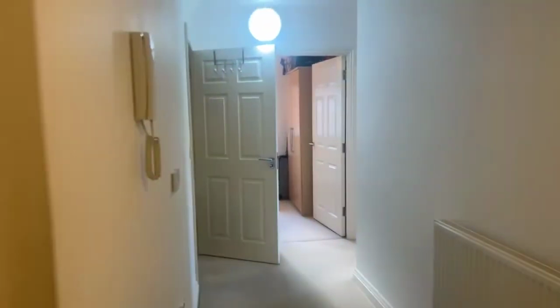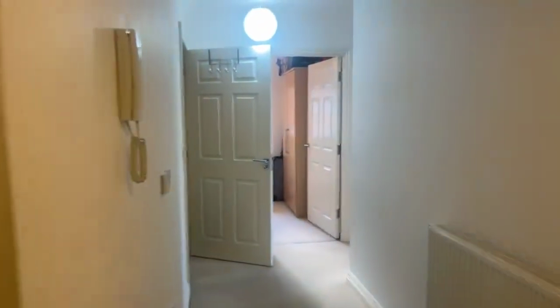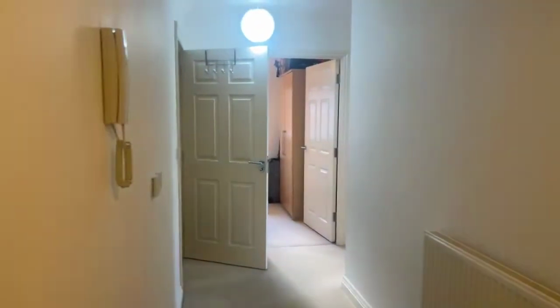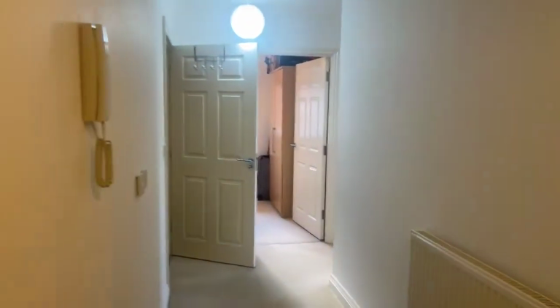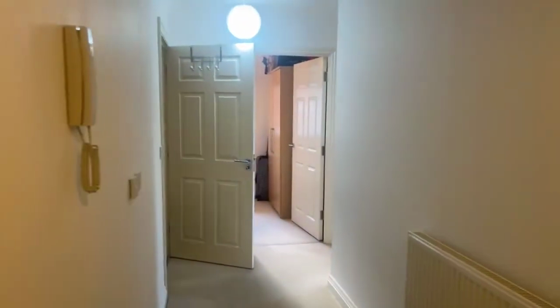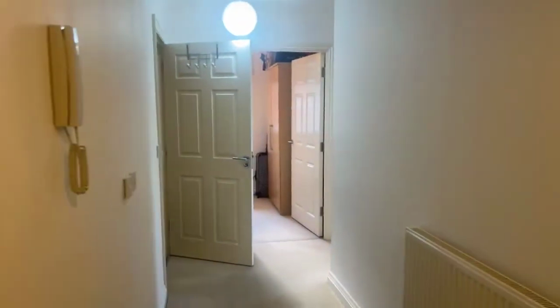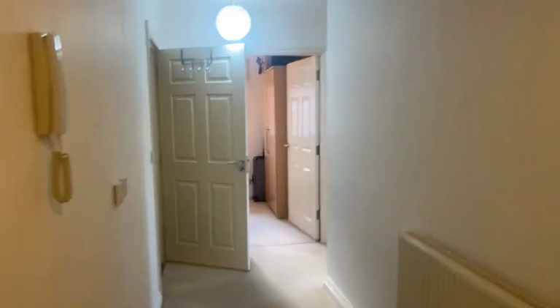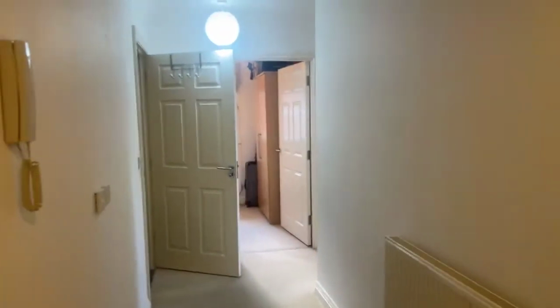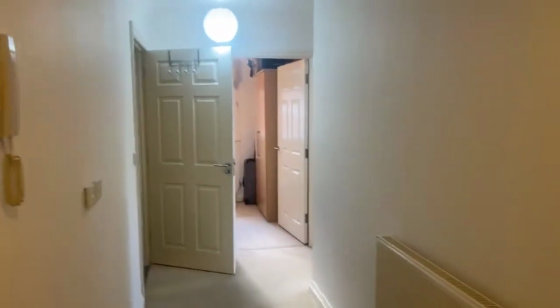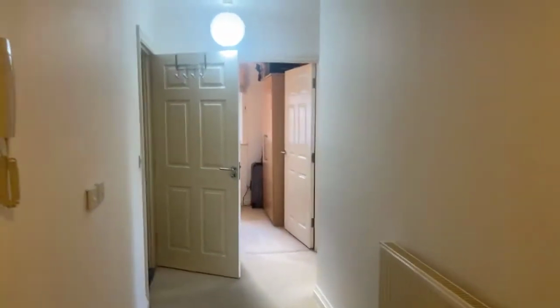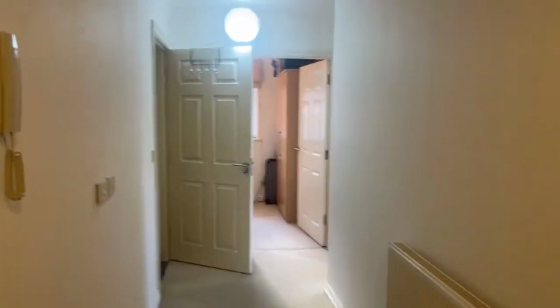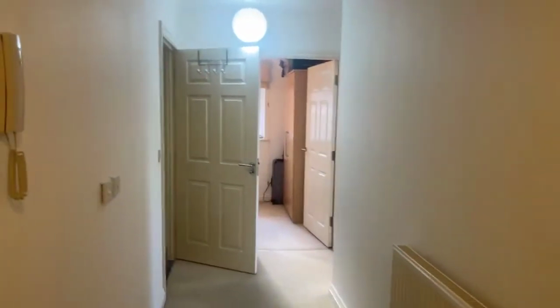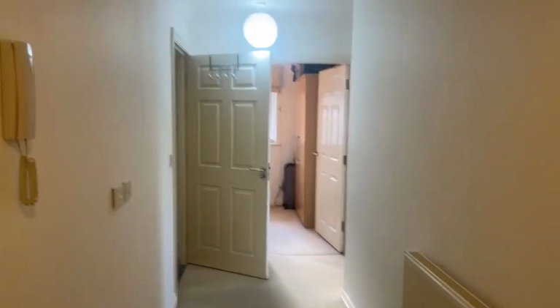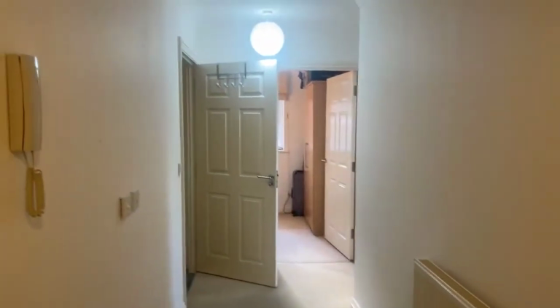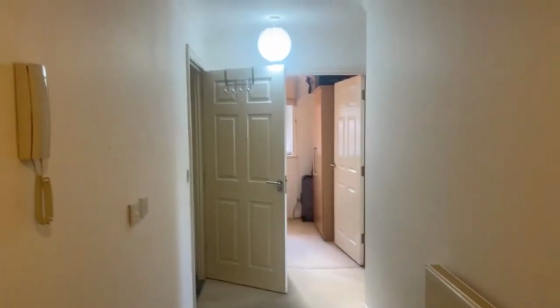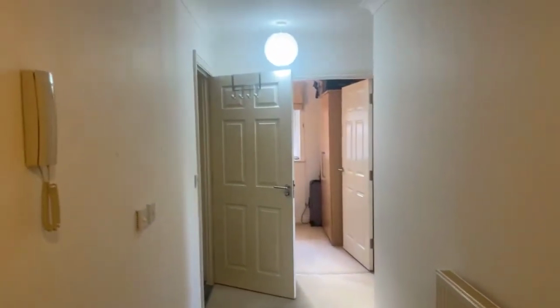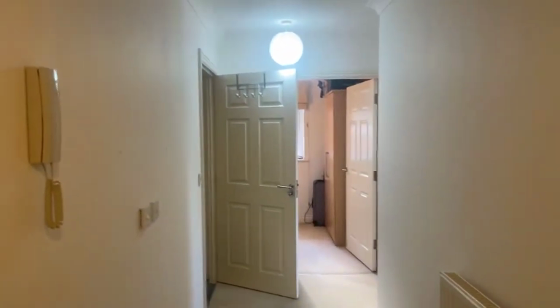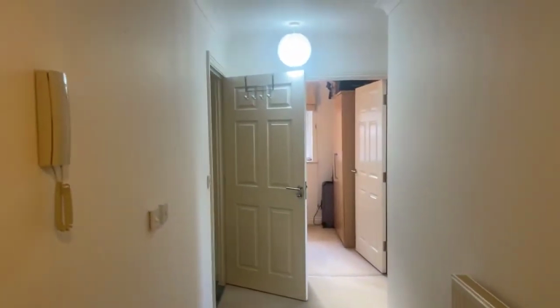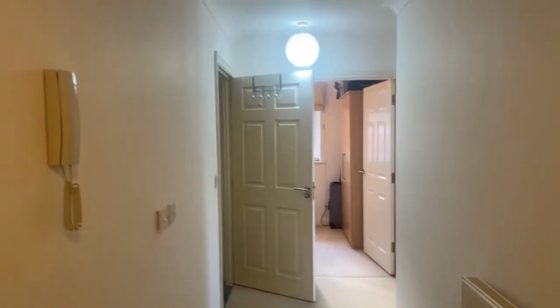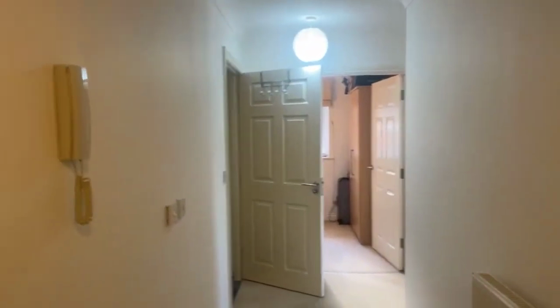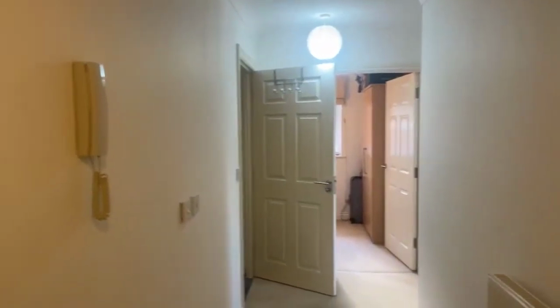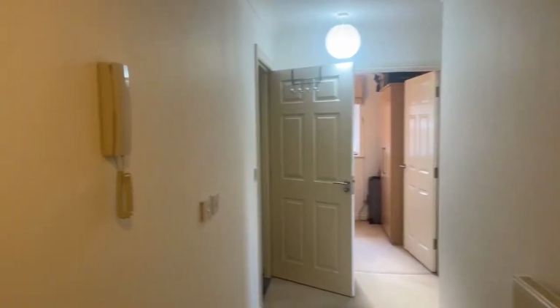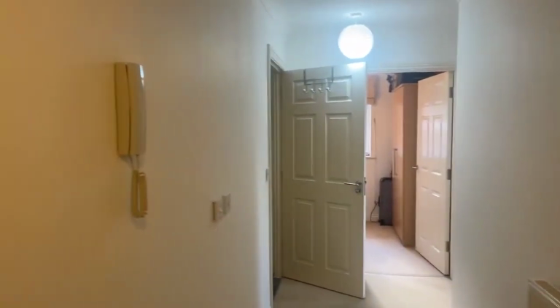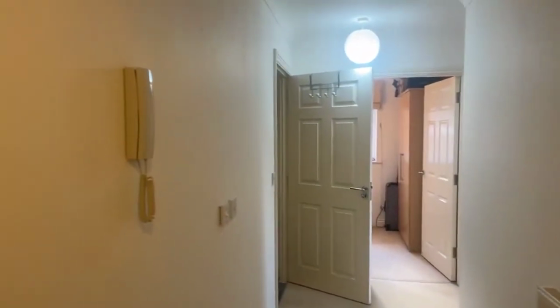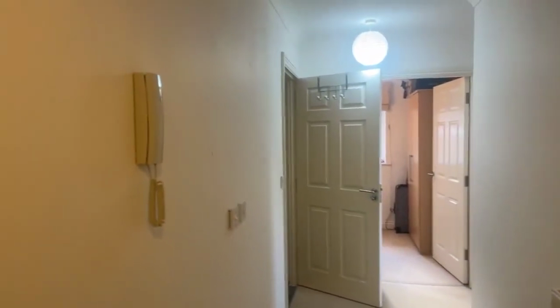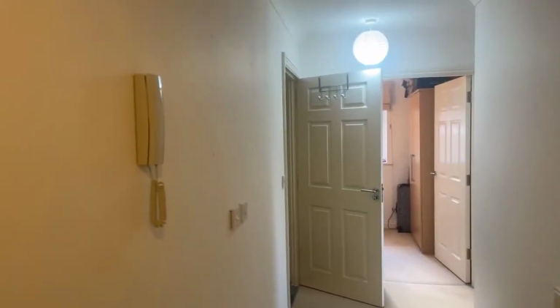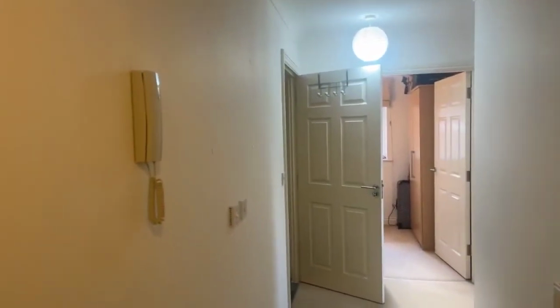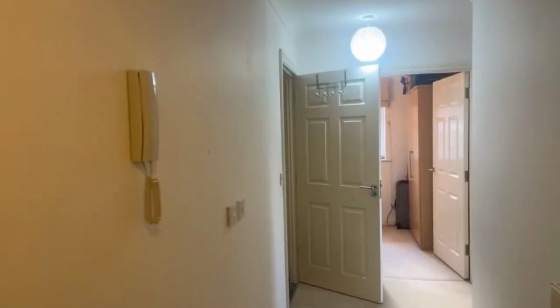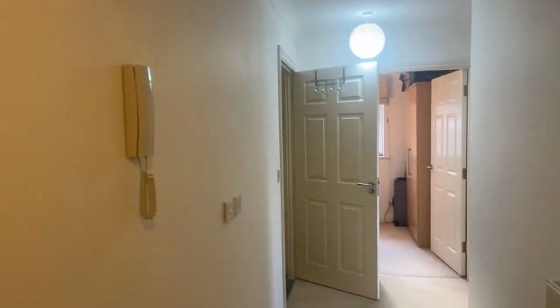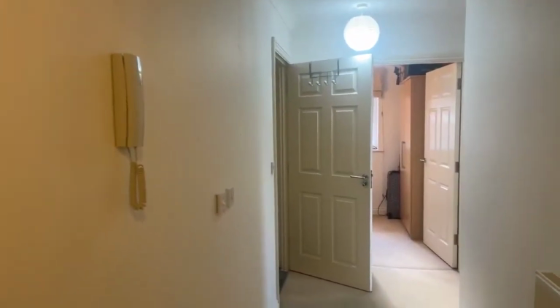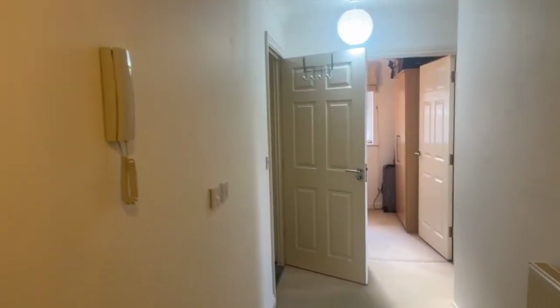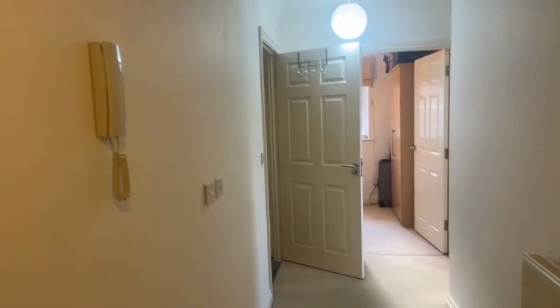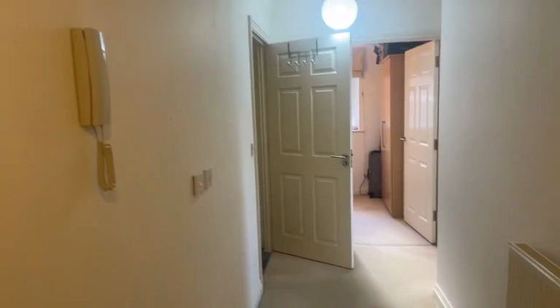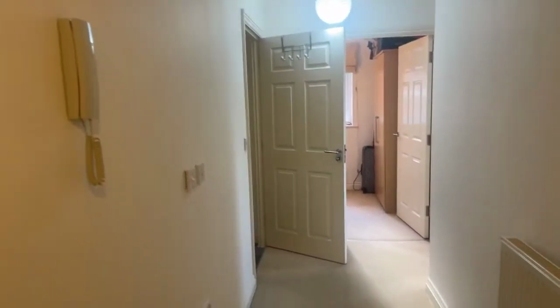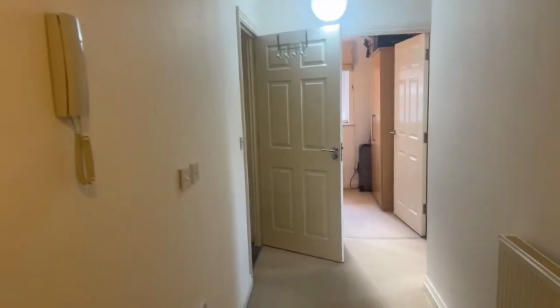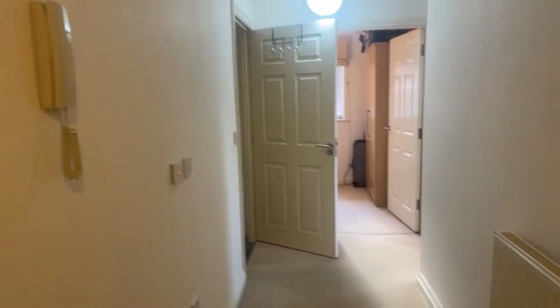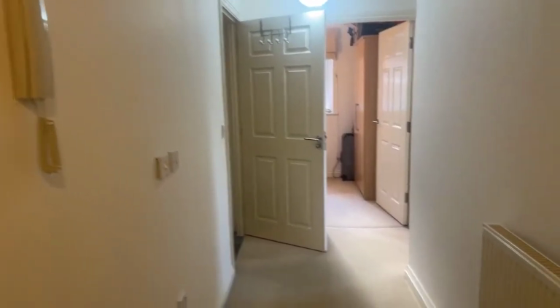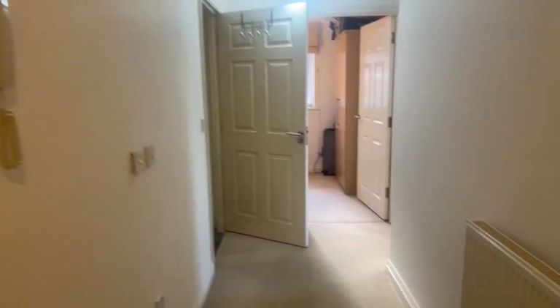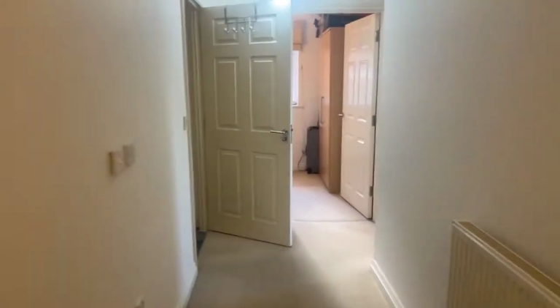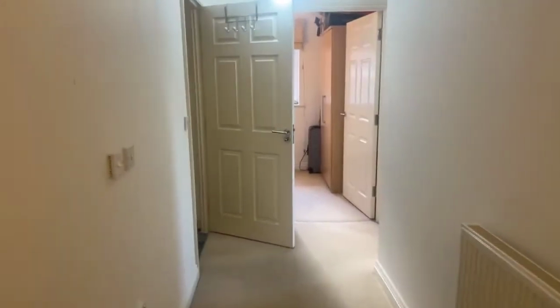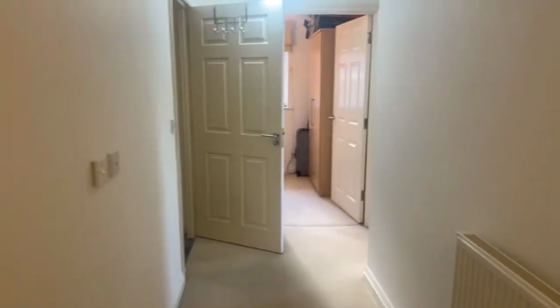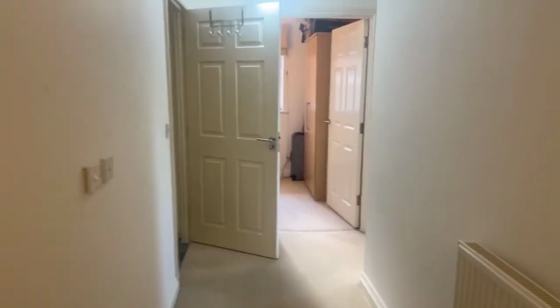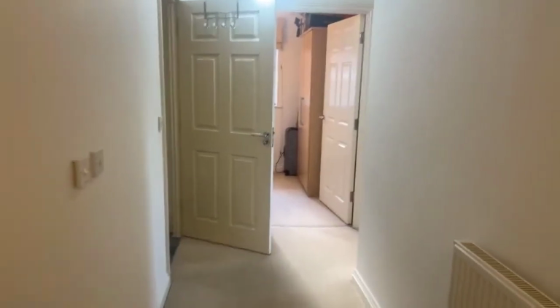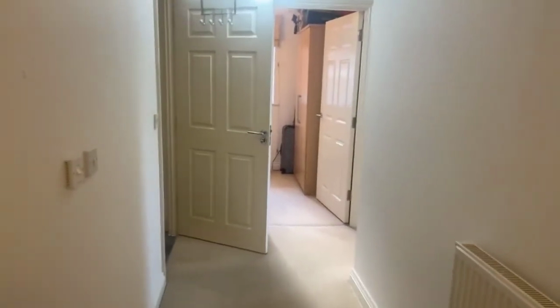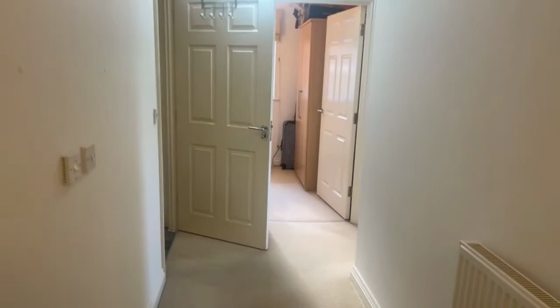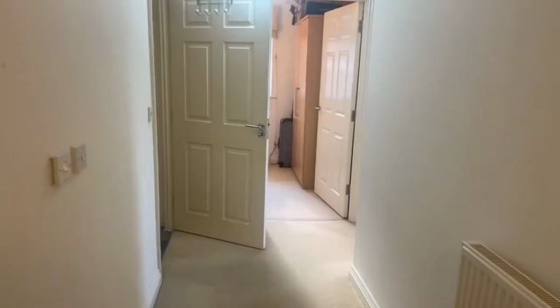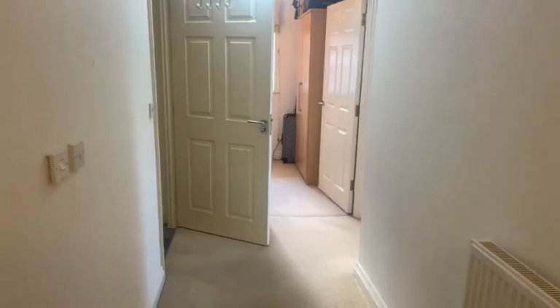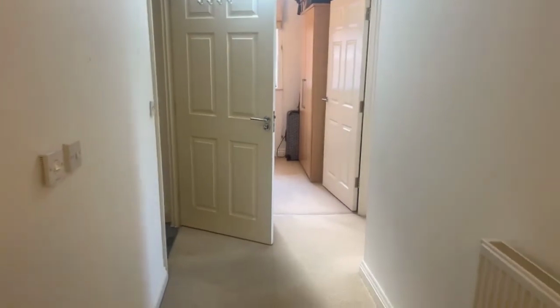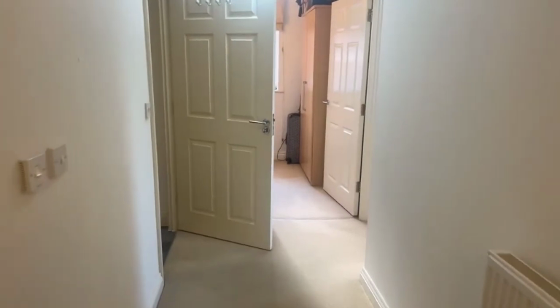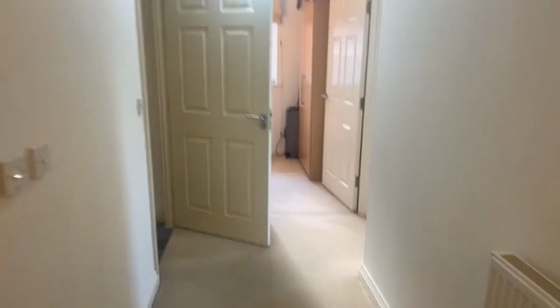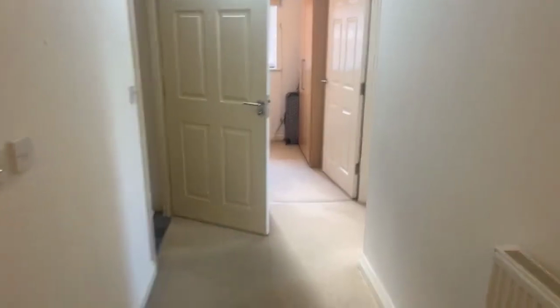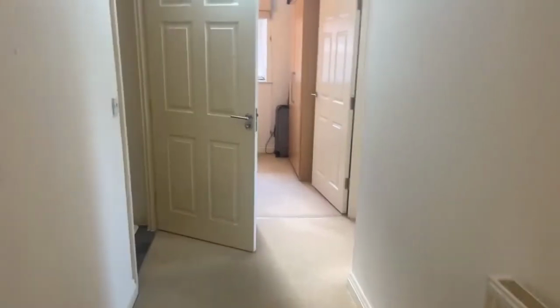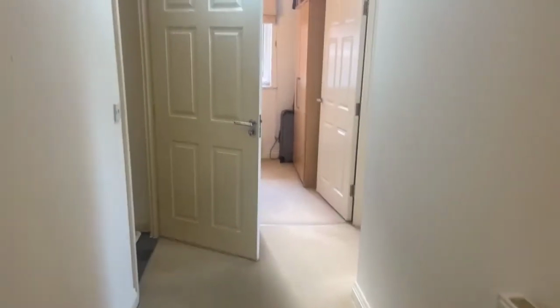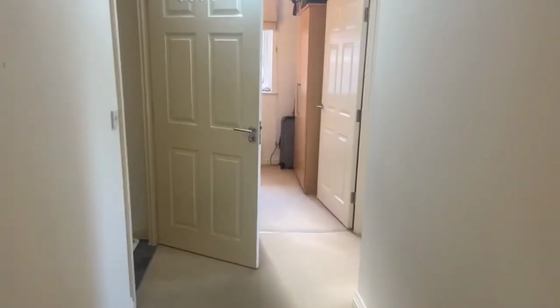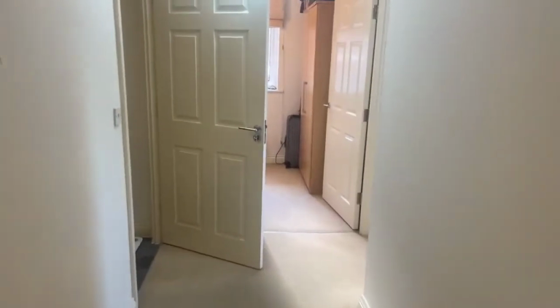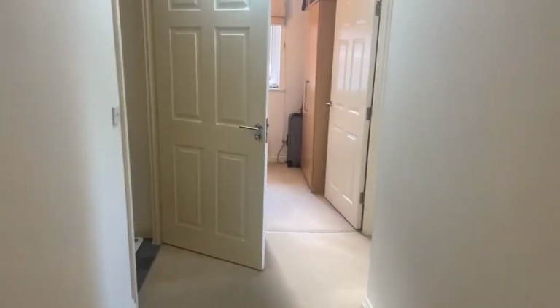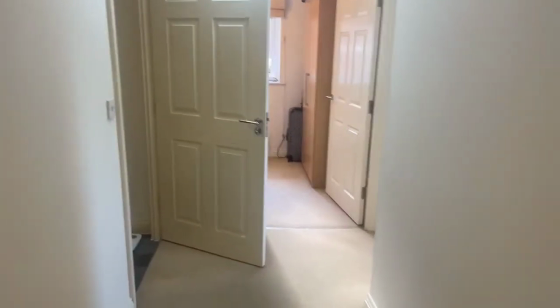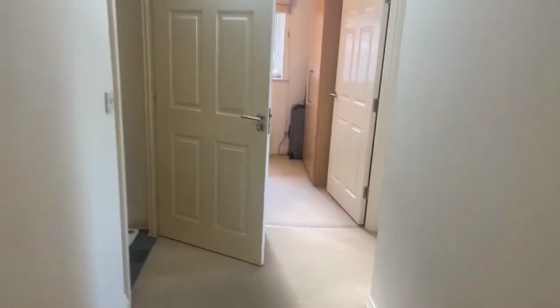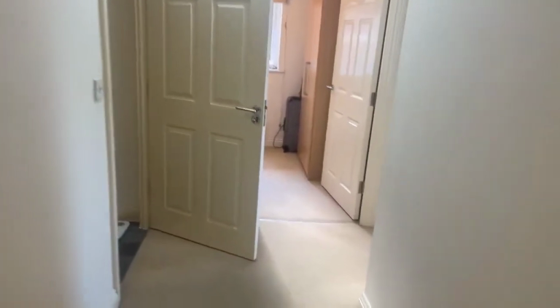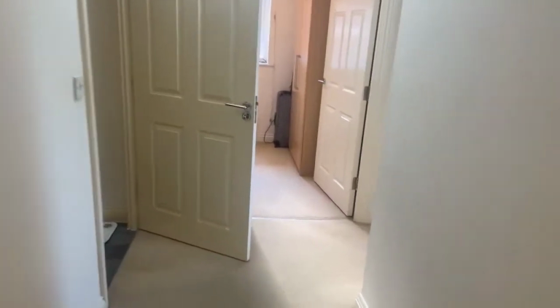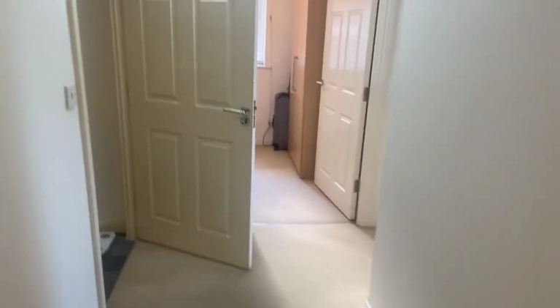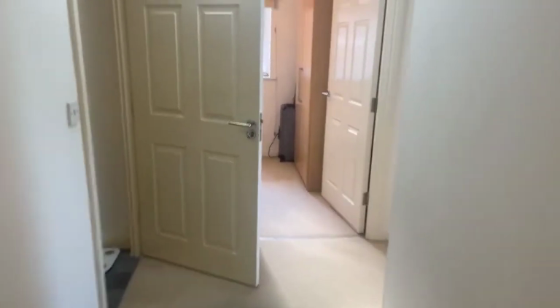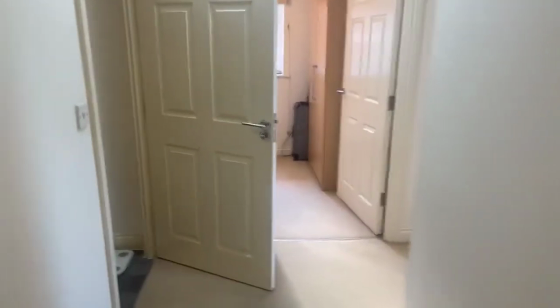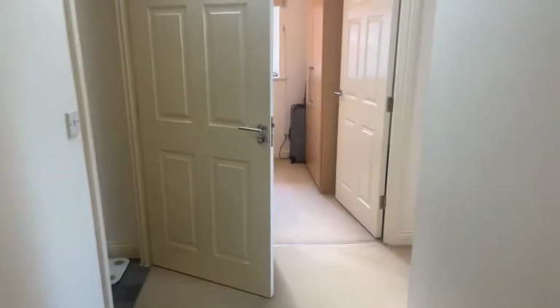Looking down the rest of the property on the left you have your intercom system. It is gas central heating in the flat, so it's worth noting.